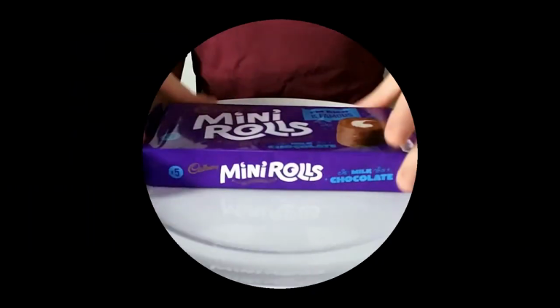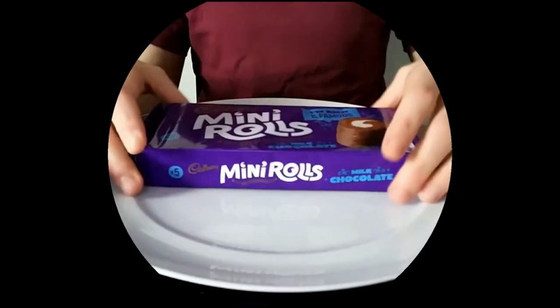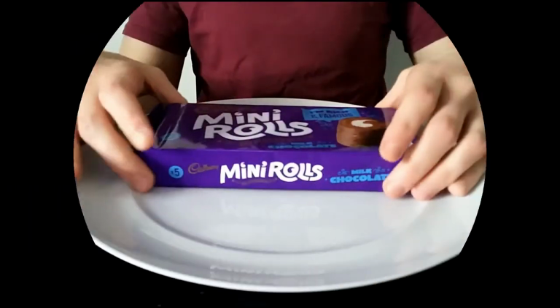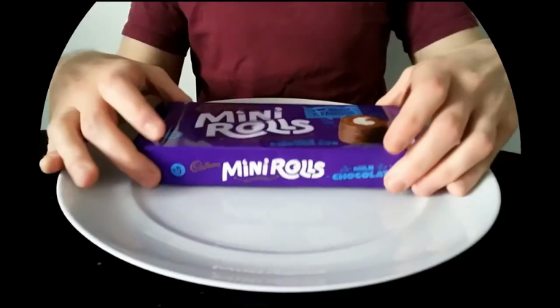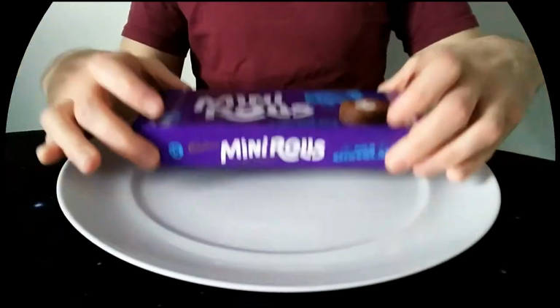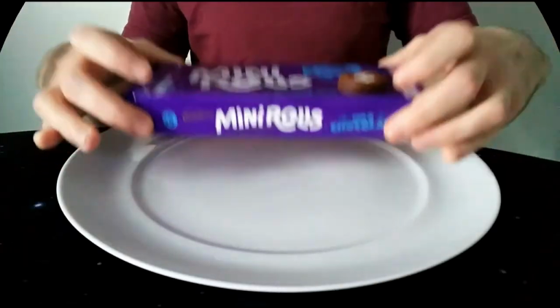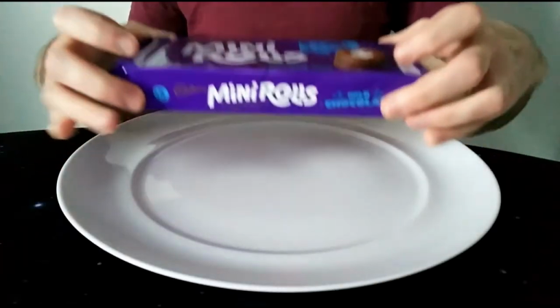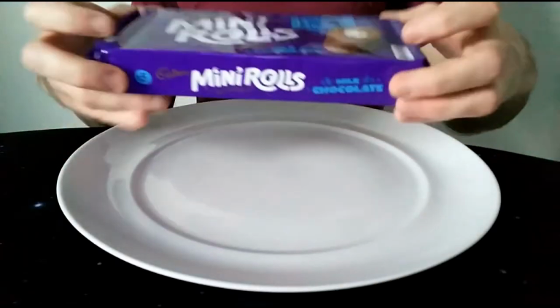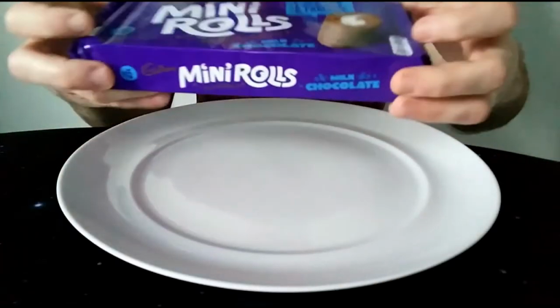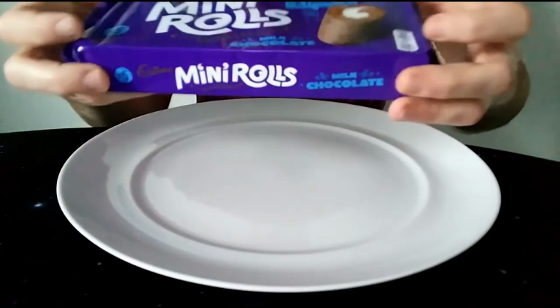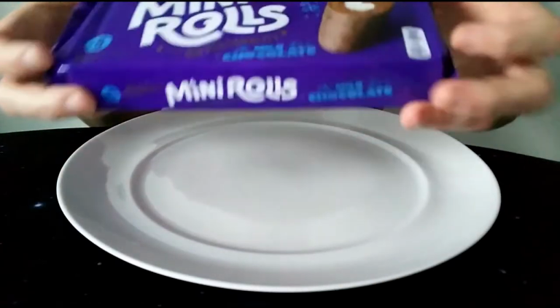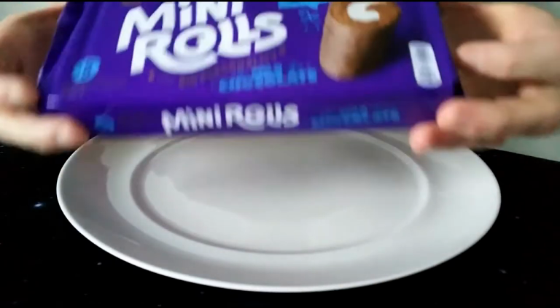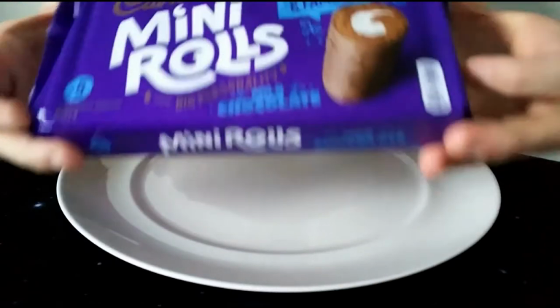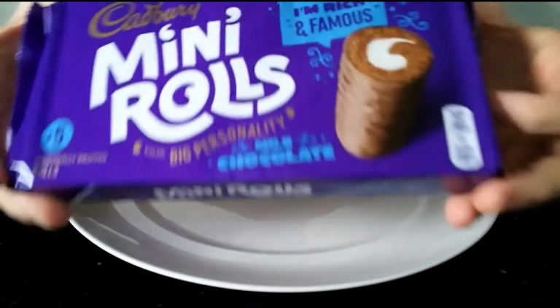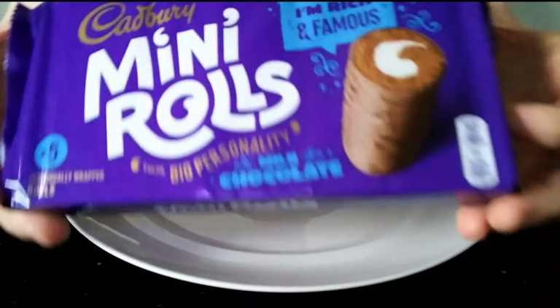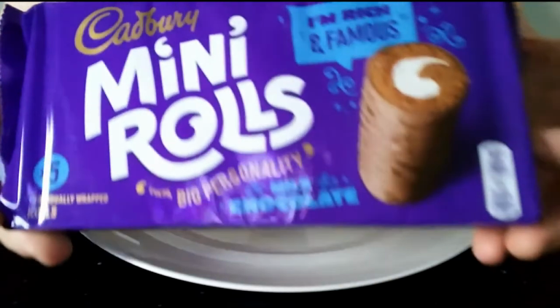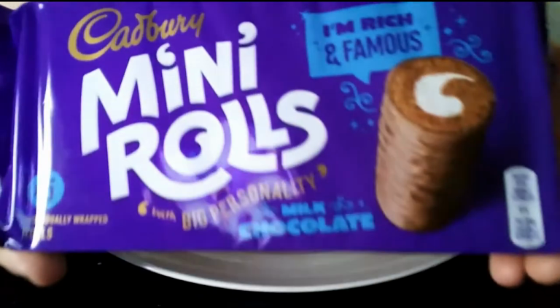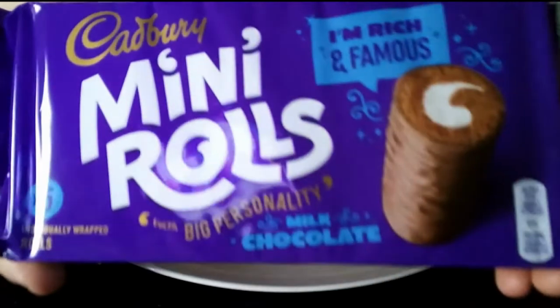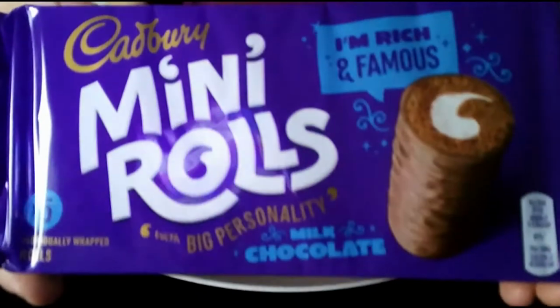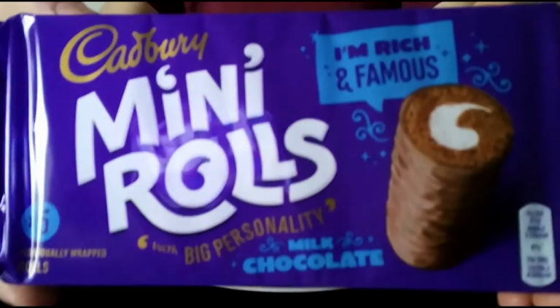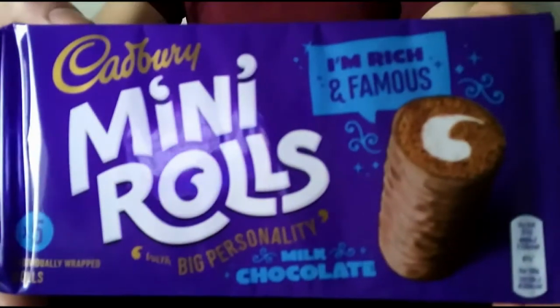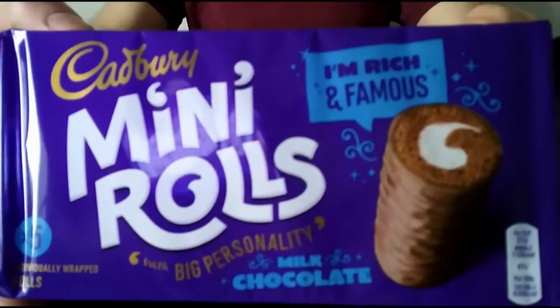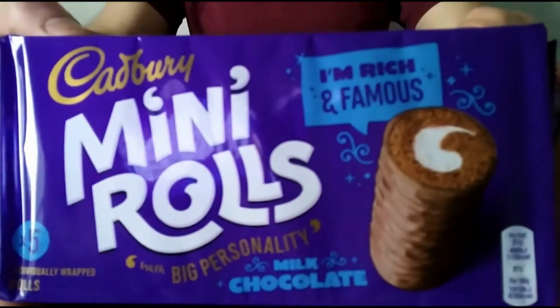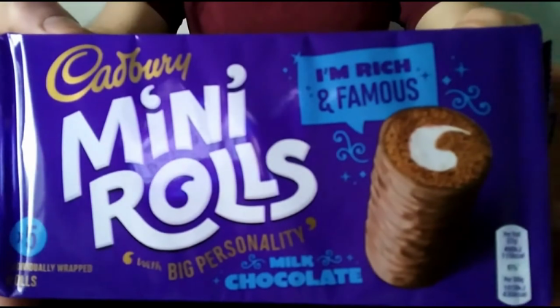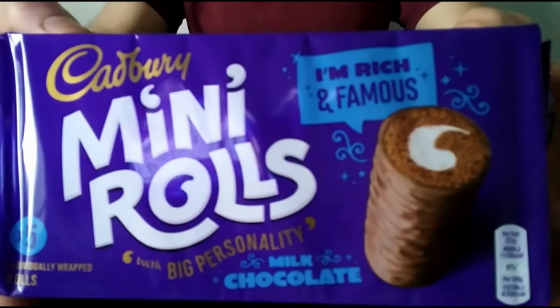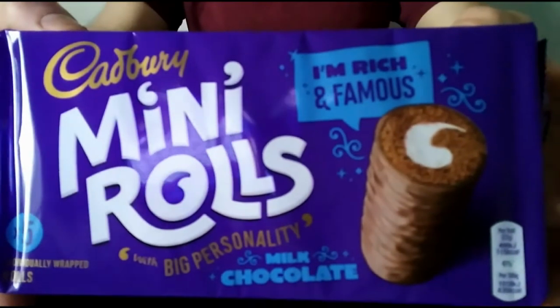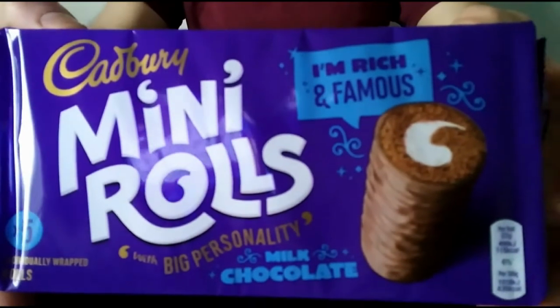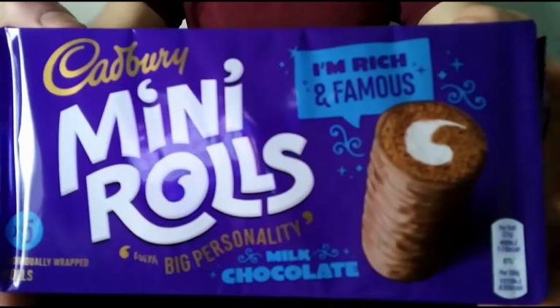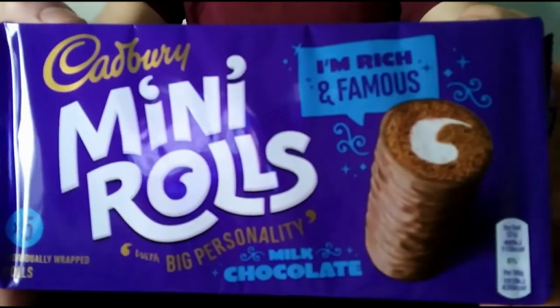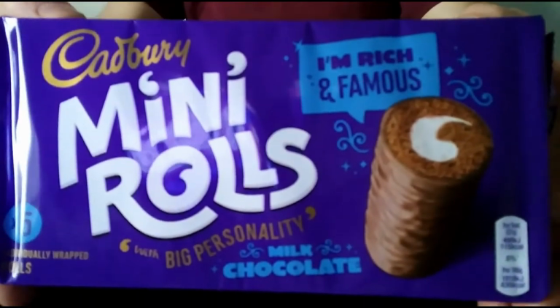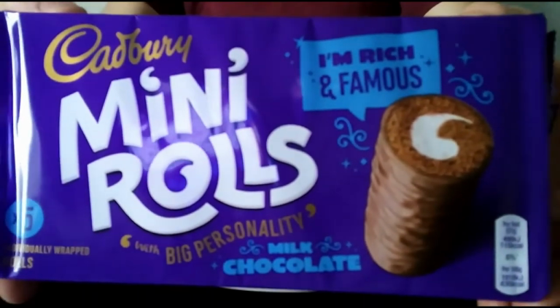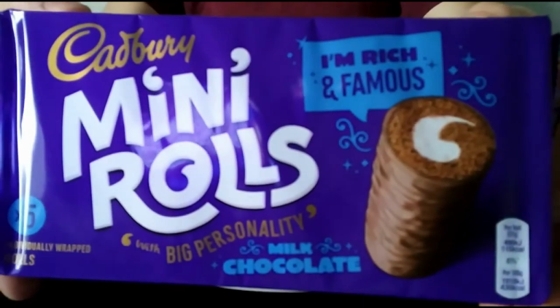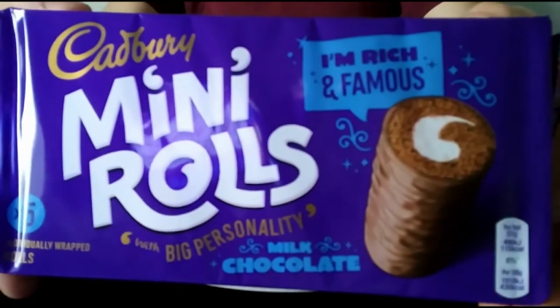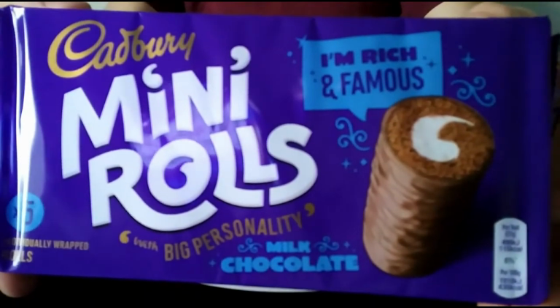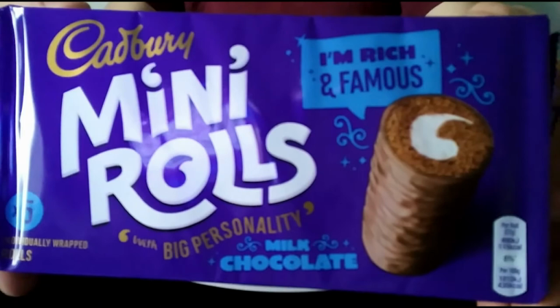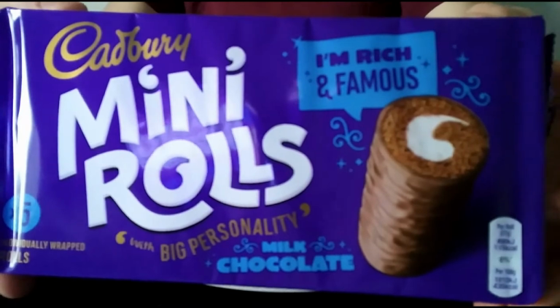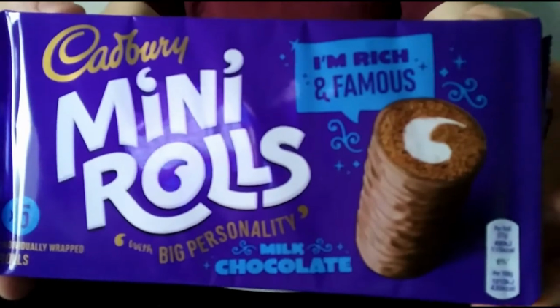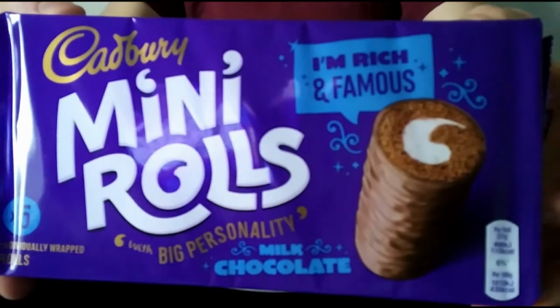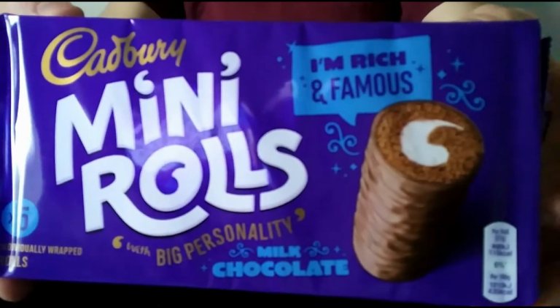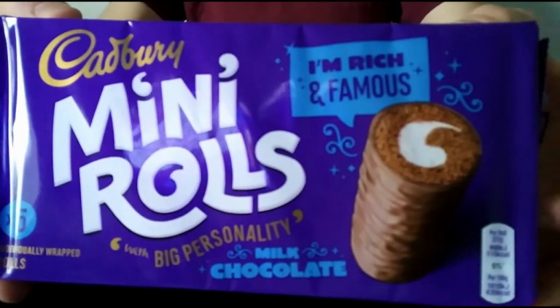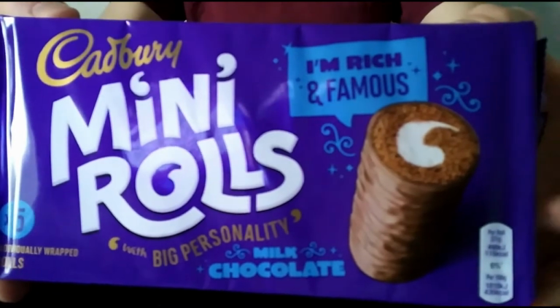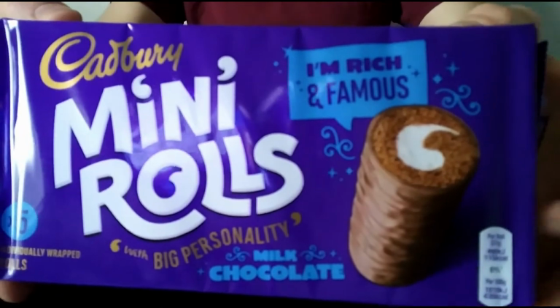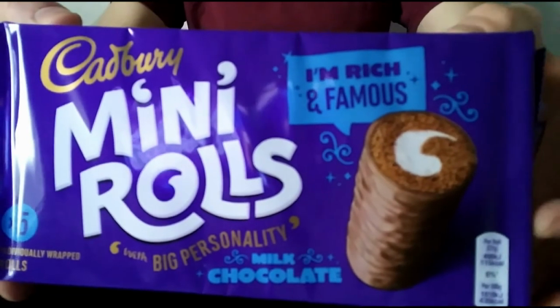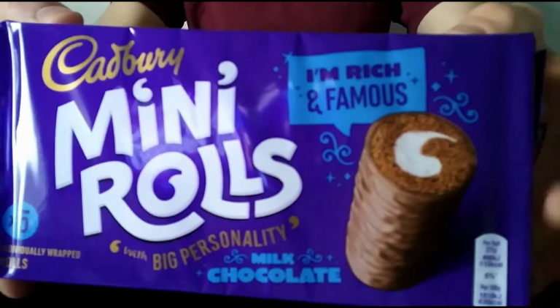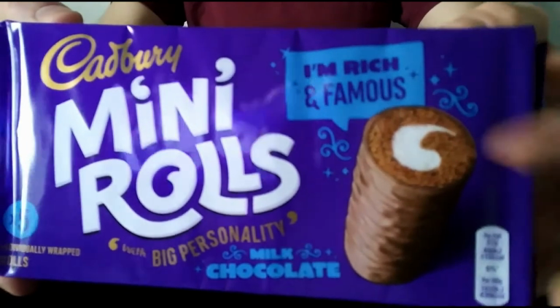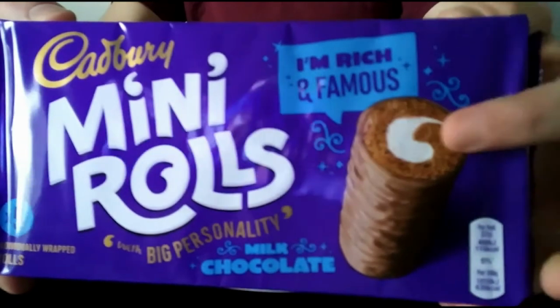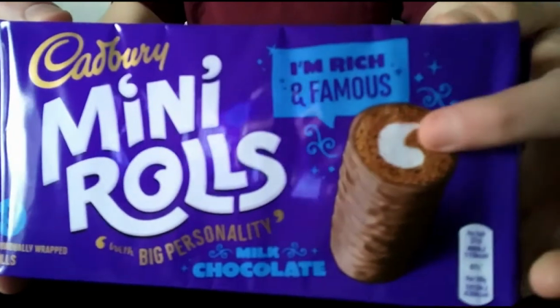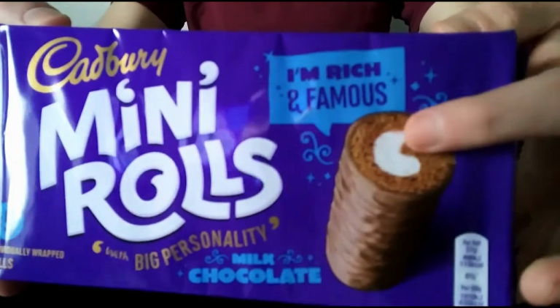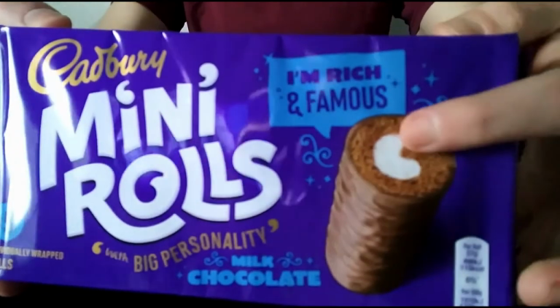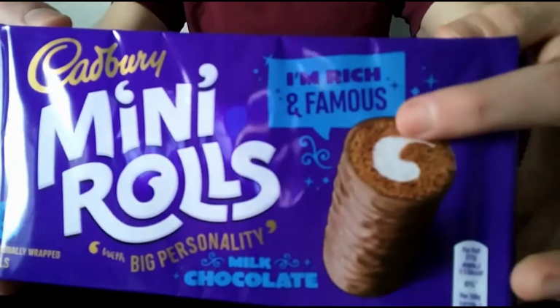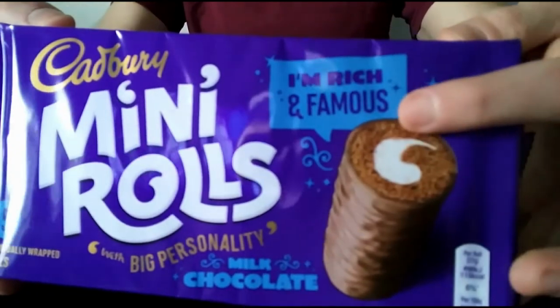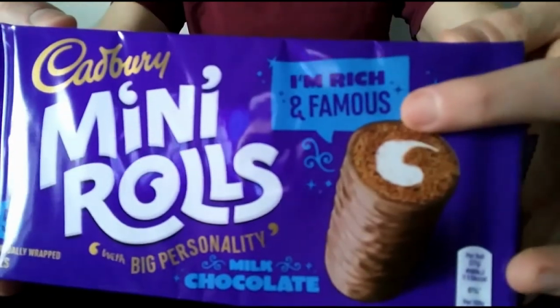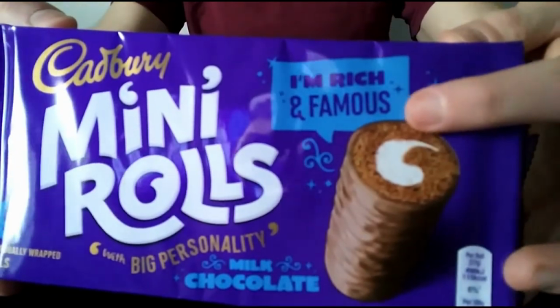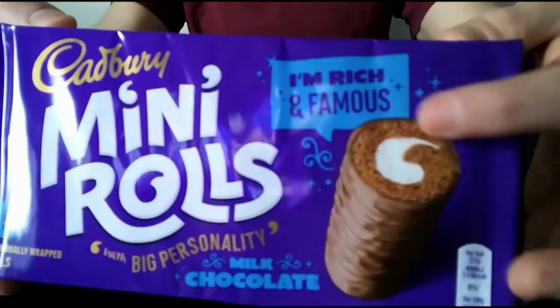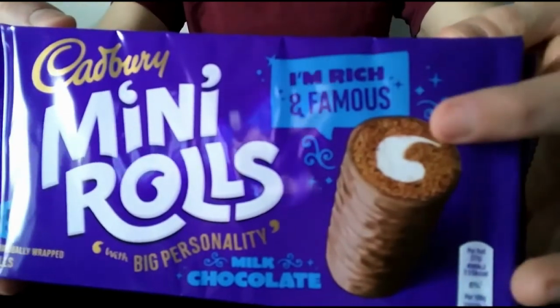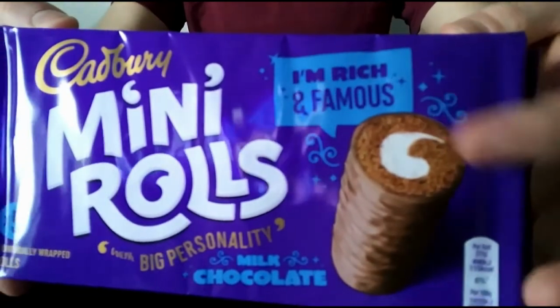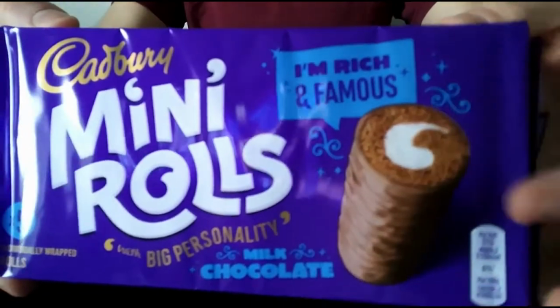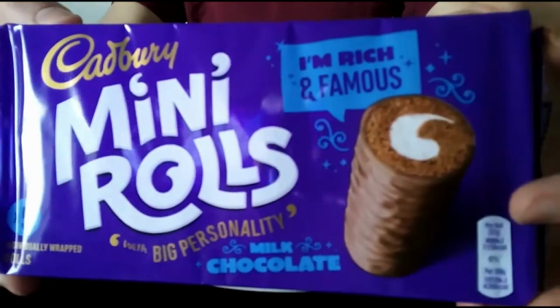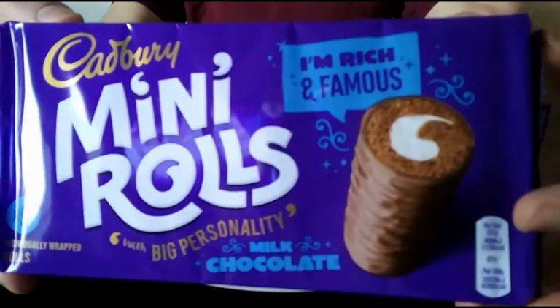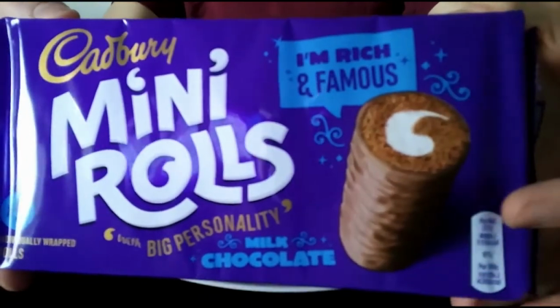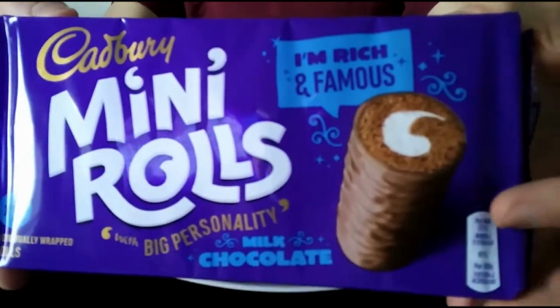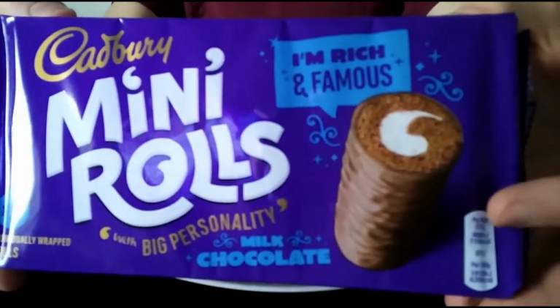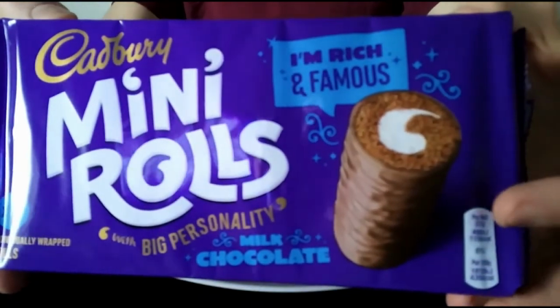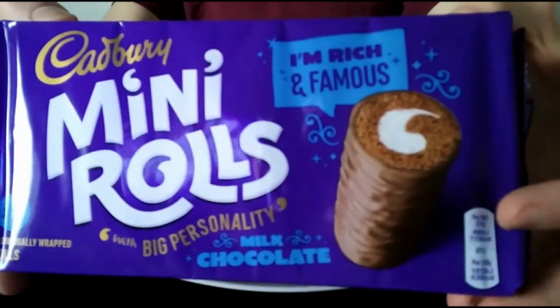Hello everyone, ChocoBert here for another video review. It's time we have Cadbury's Mini Rolls with big personality. It says 'I'm rich and famous' there, so there we go.